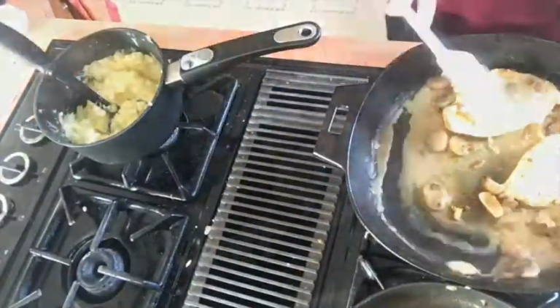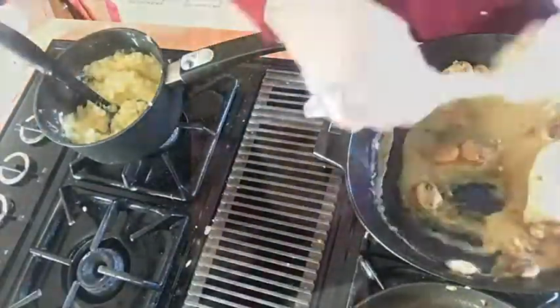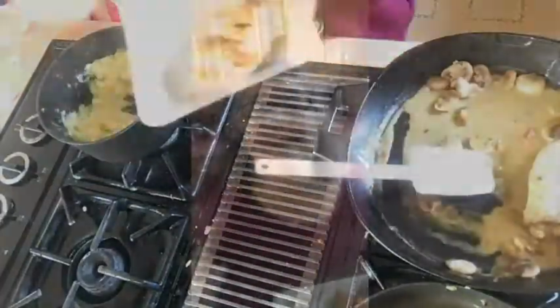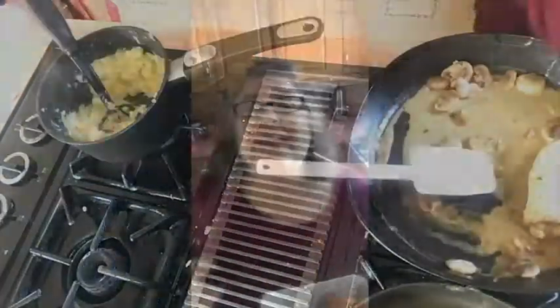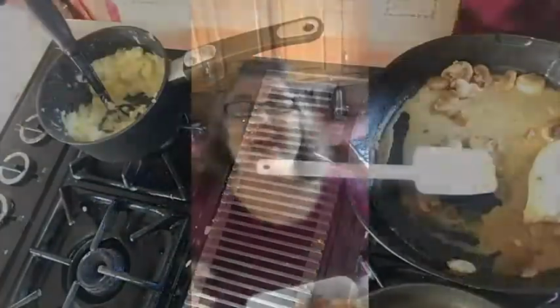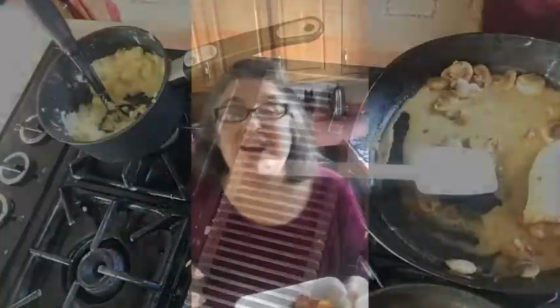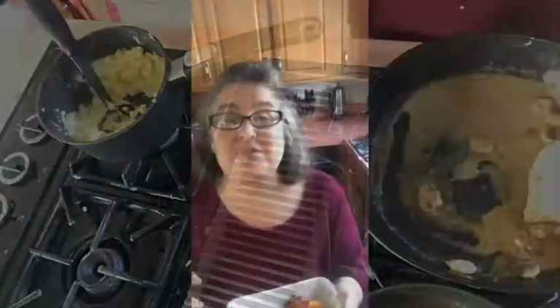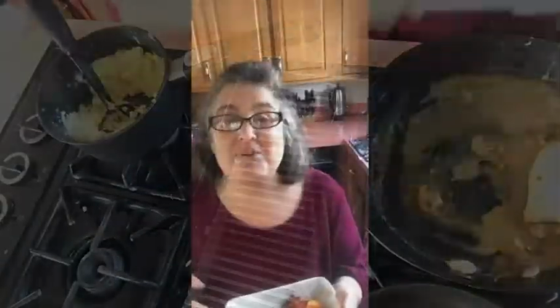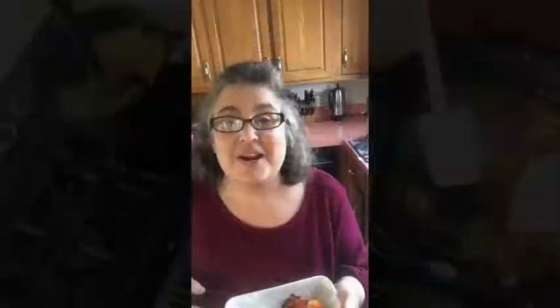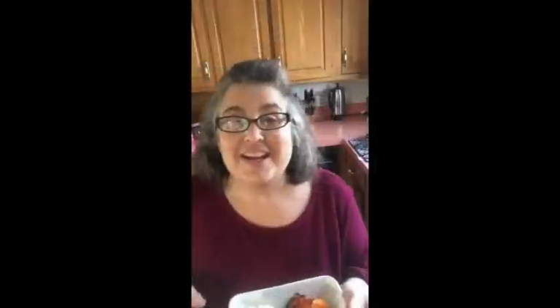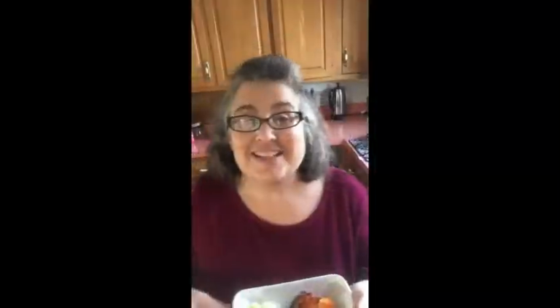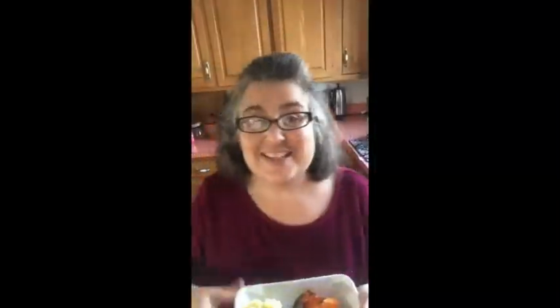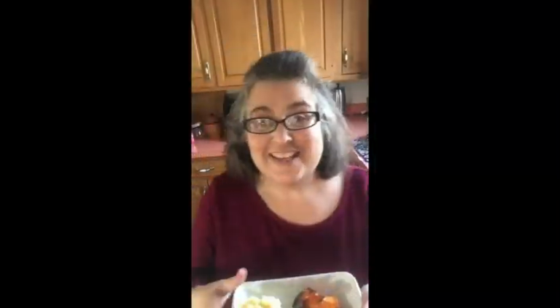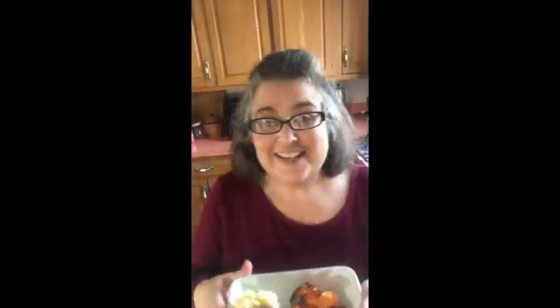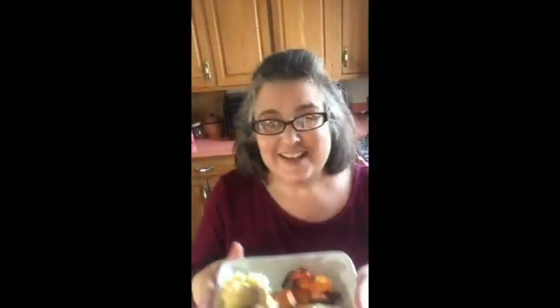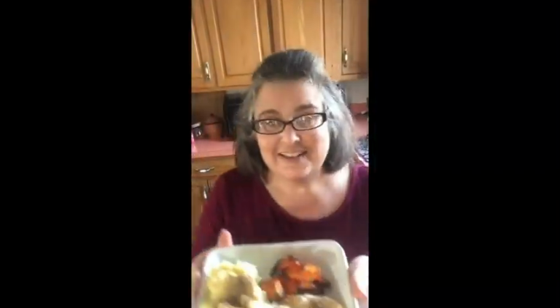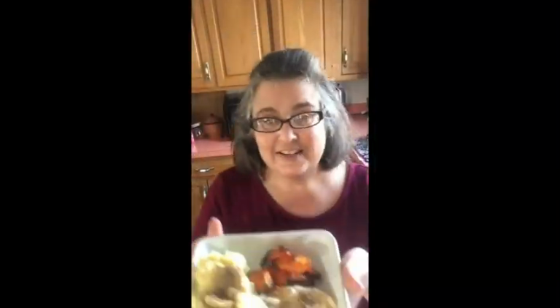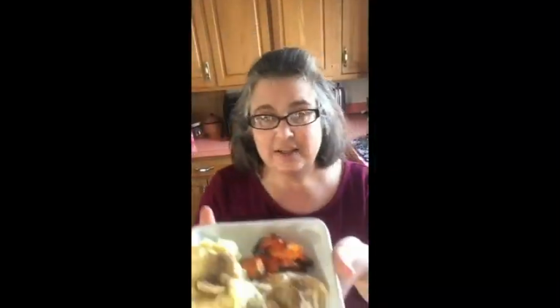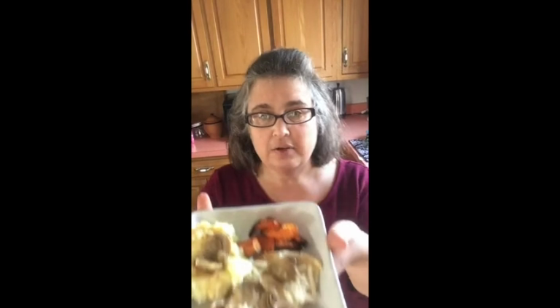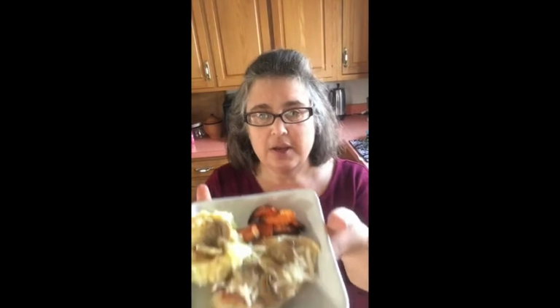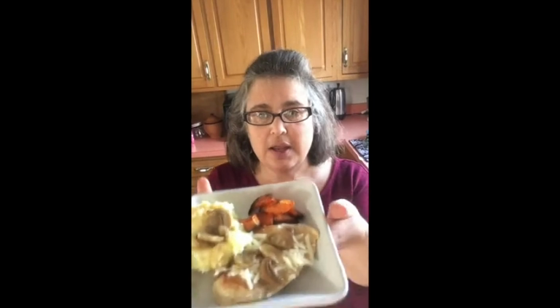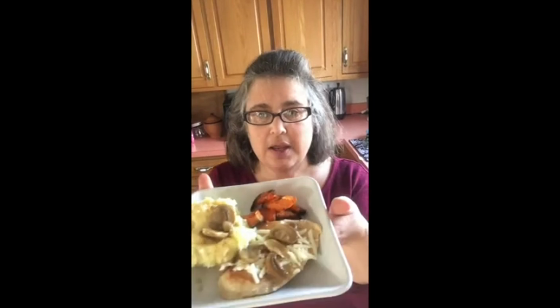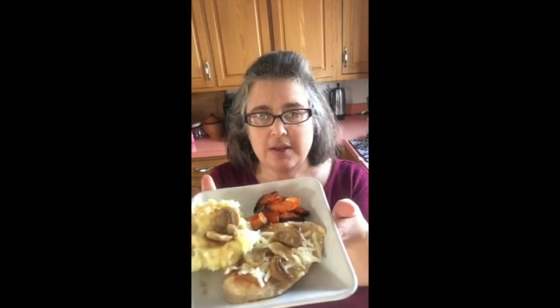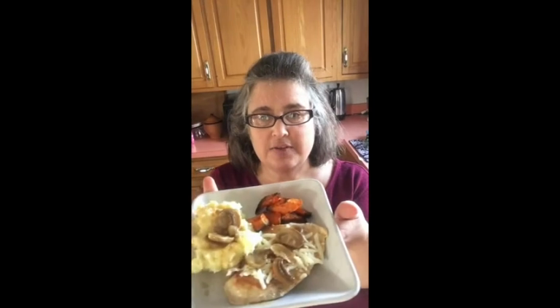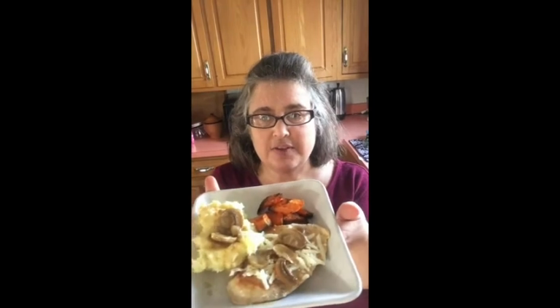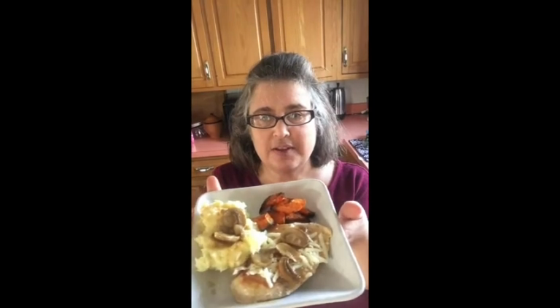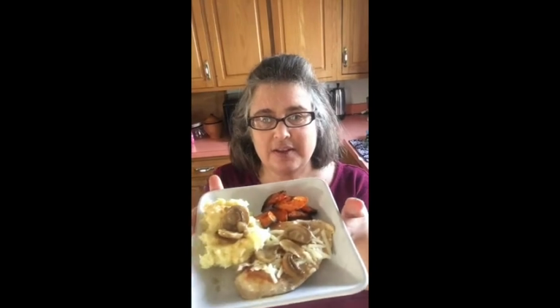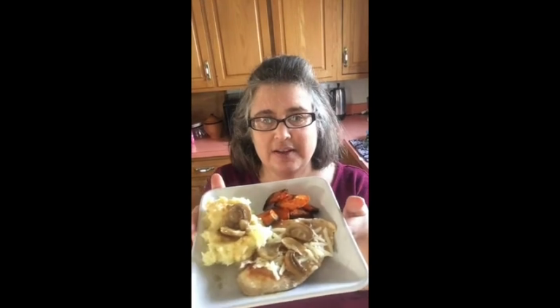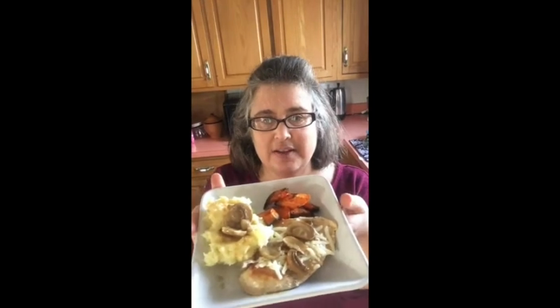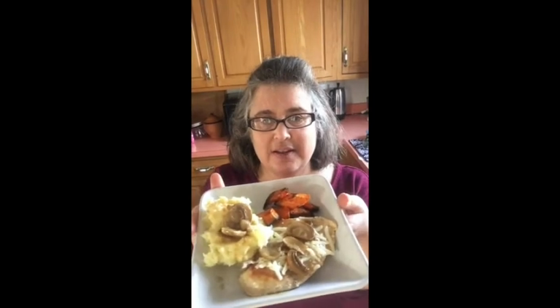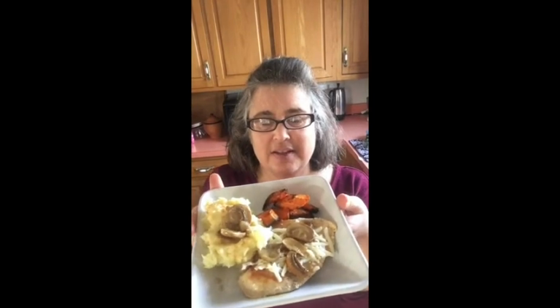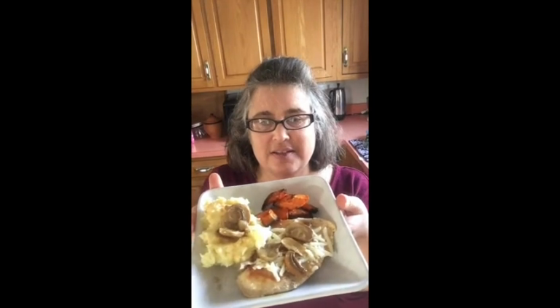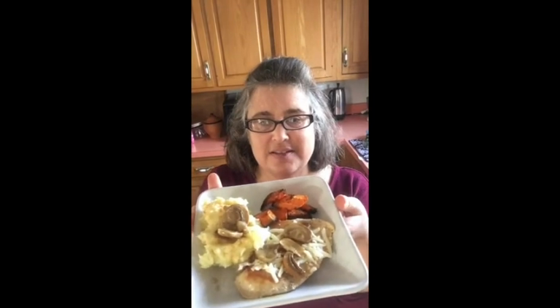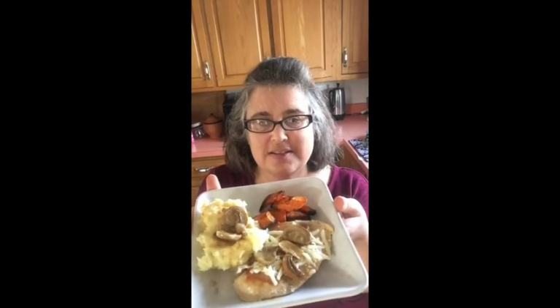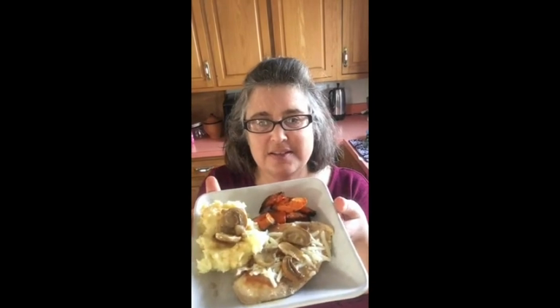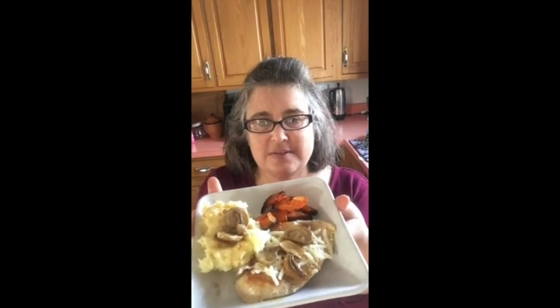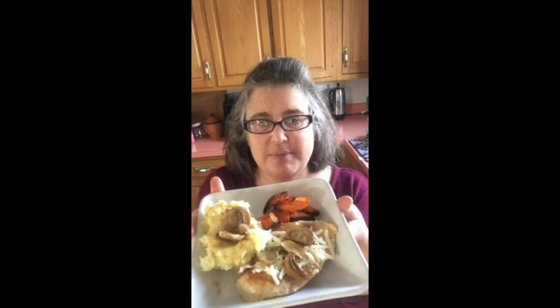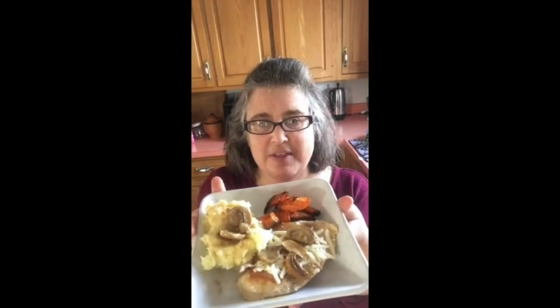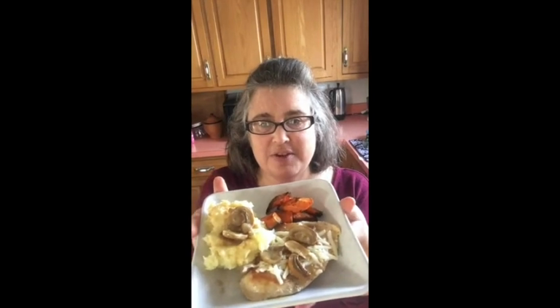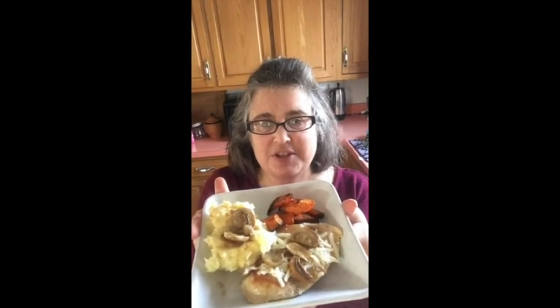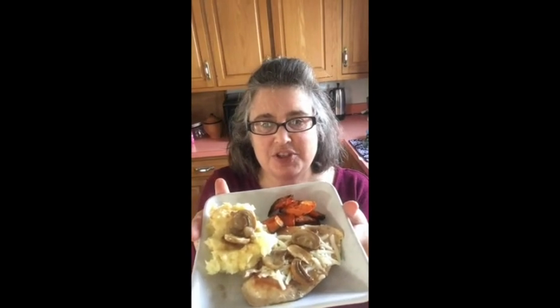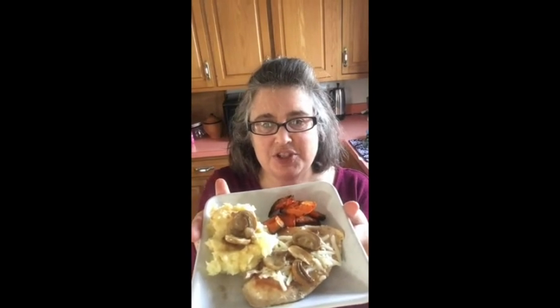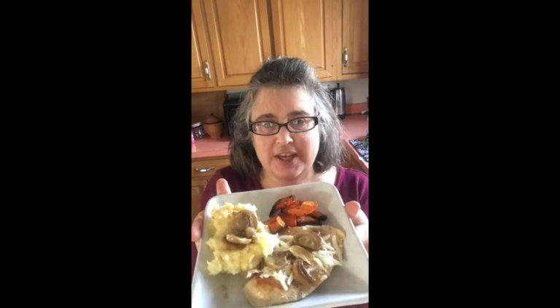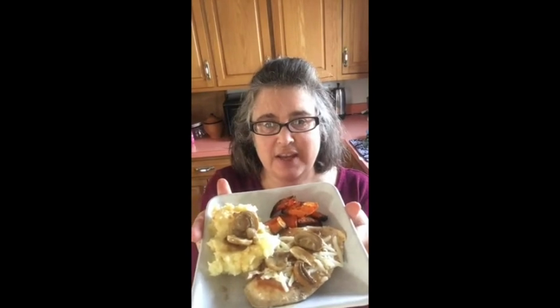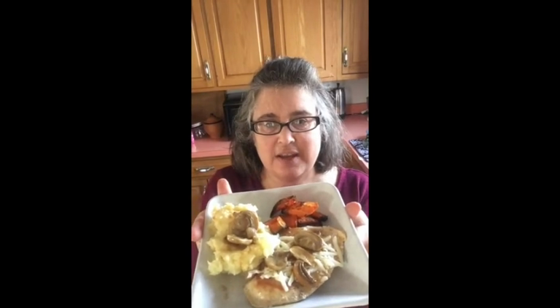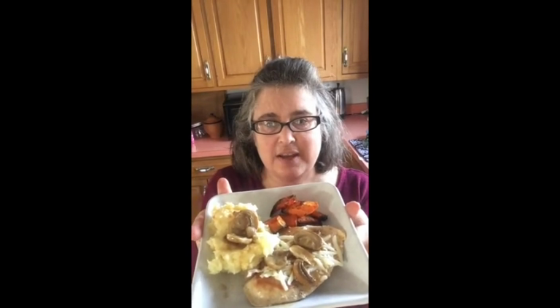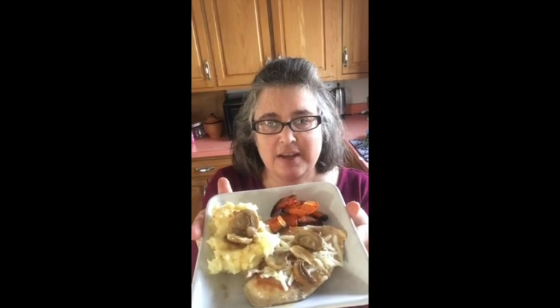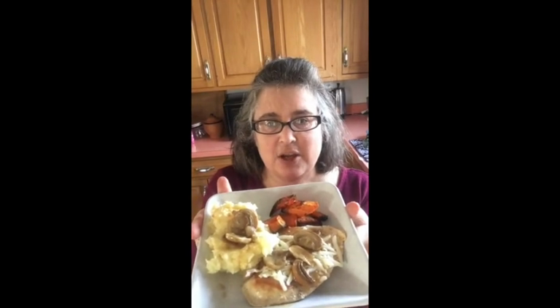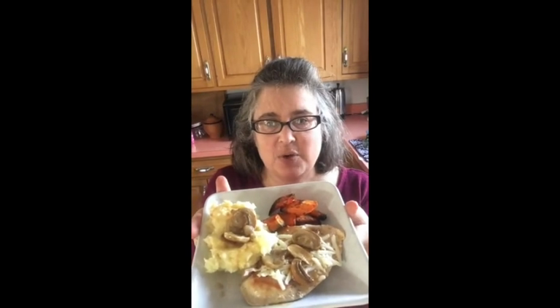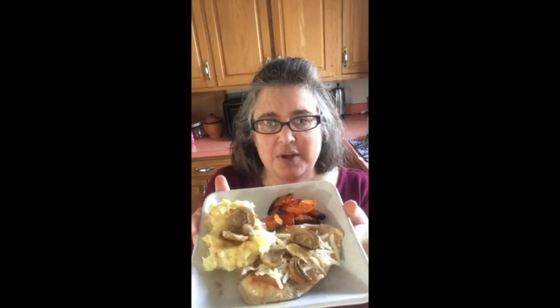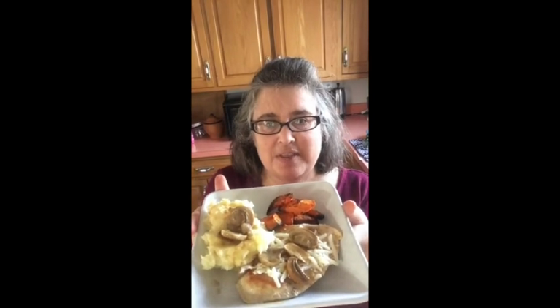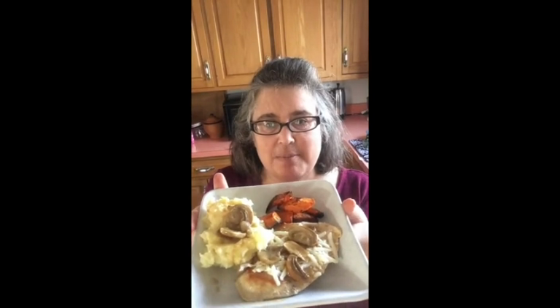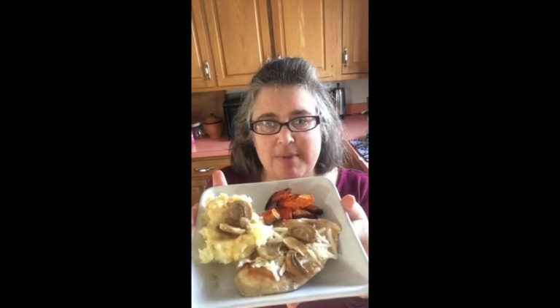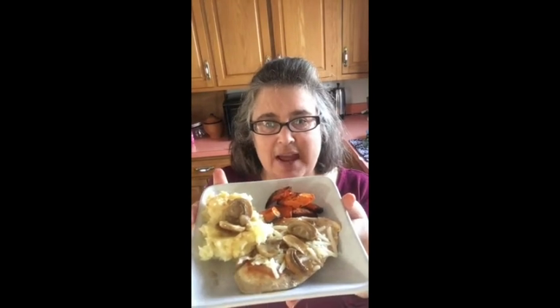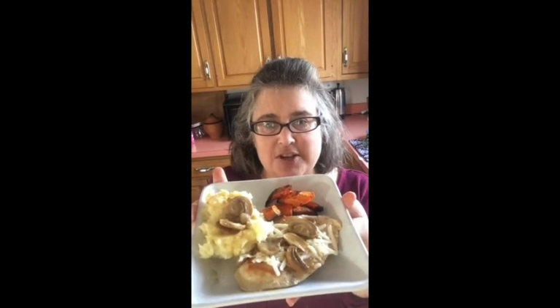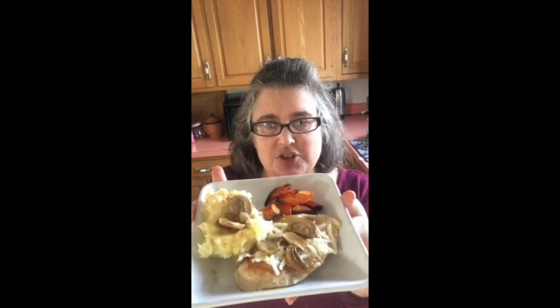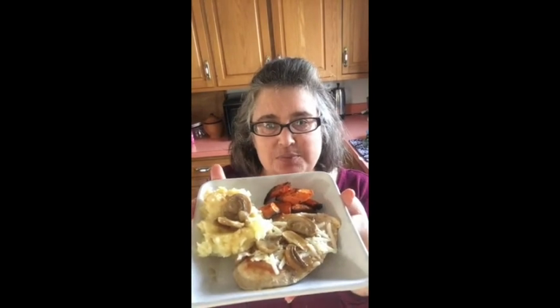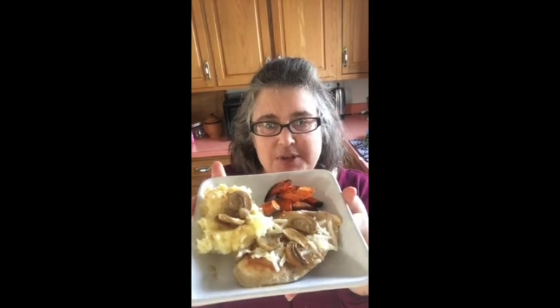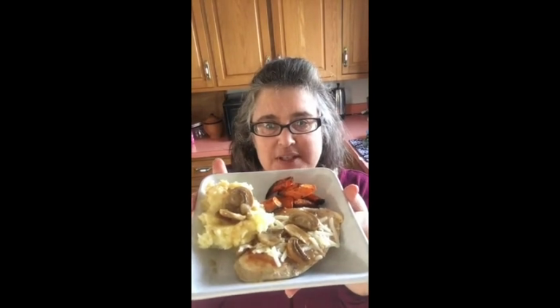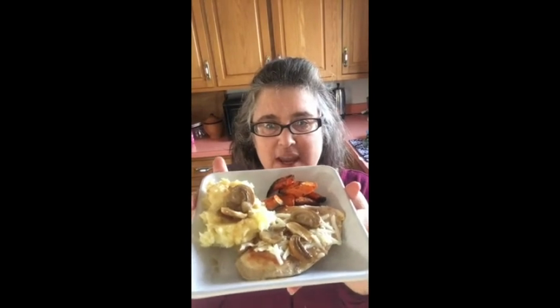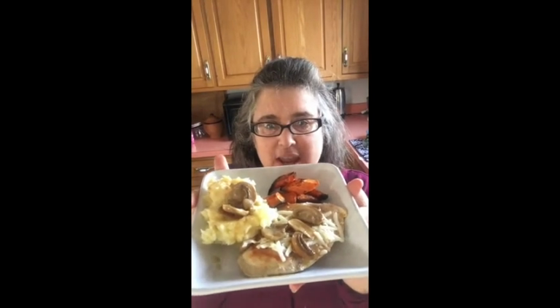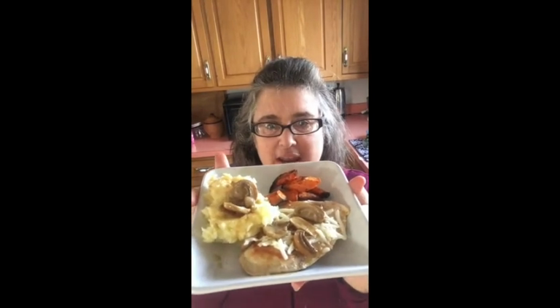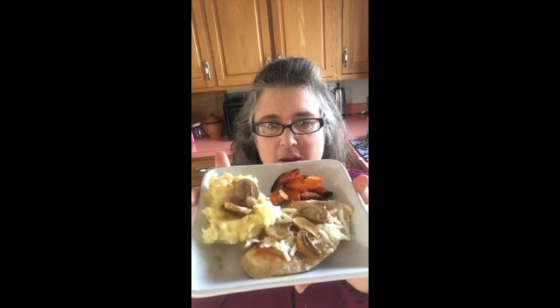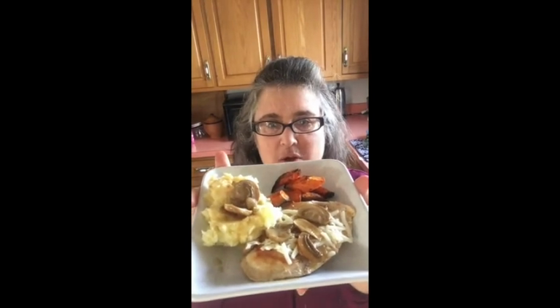Hey everyone, it's Linda. Here it is — this is the smothered chicken with the mashed potatoes.